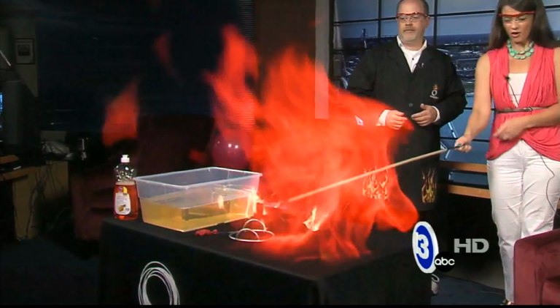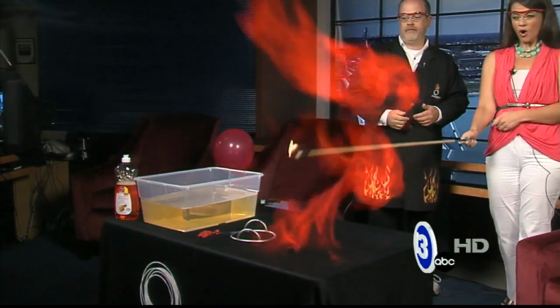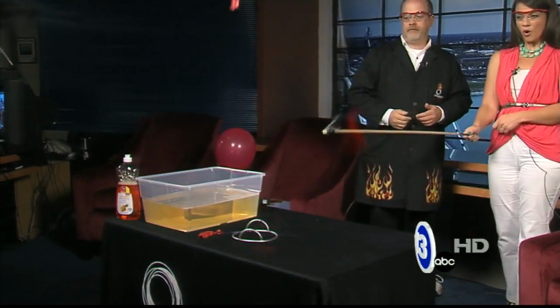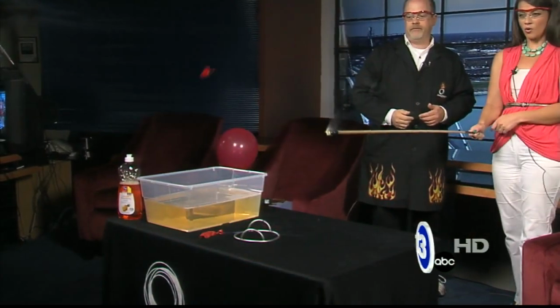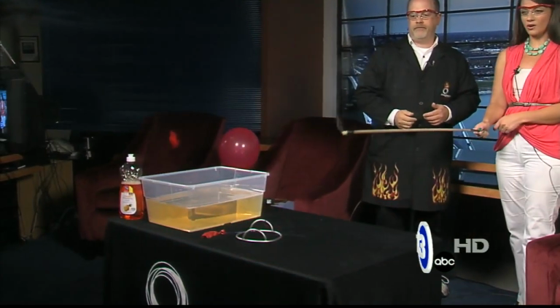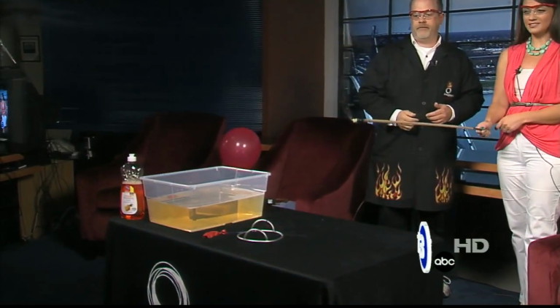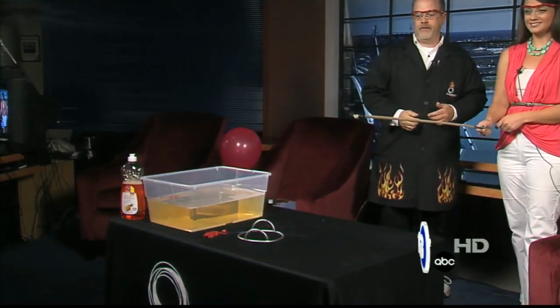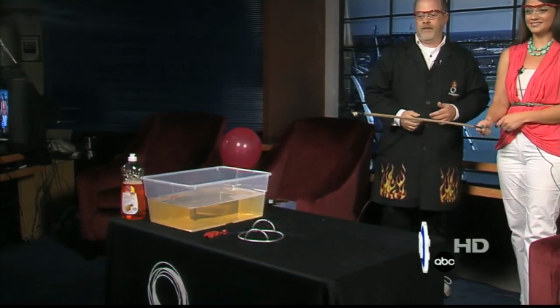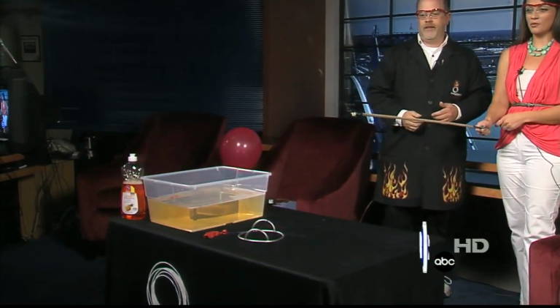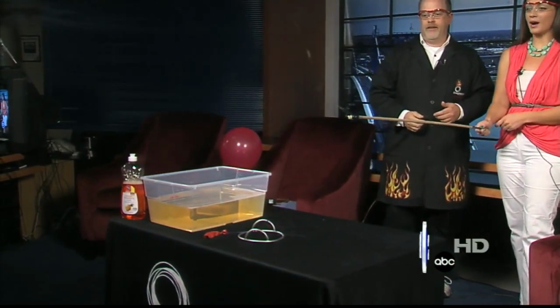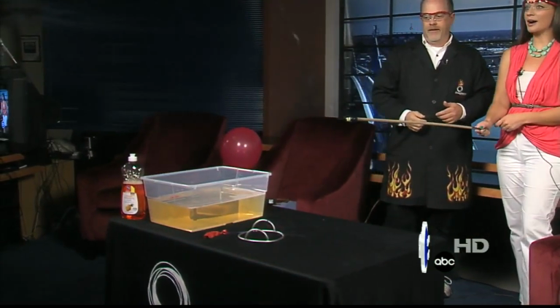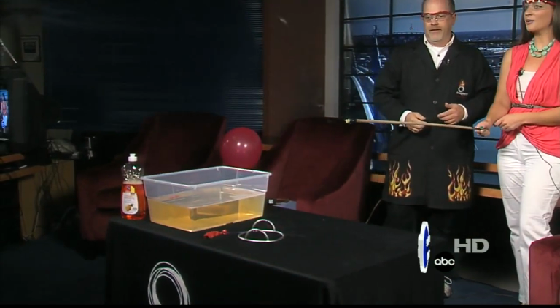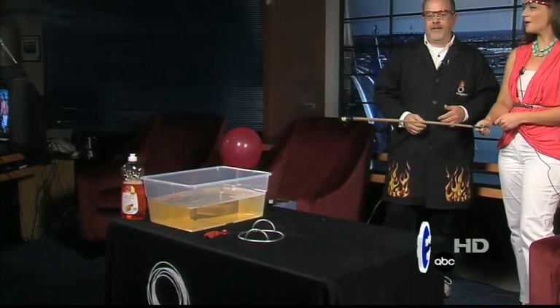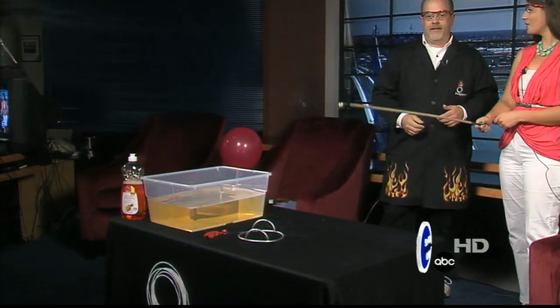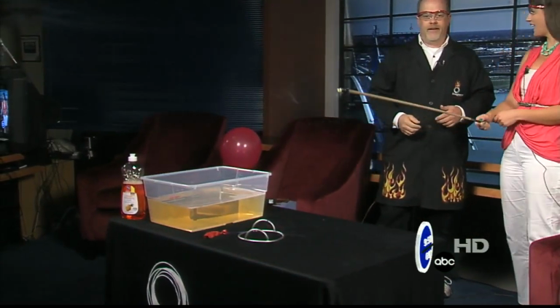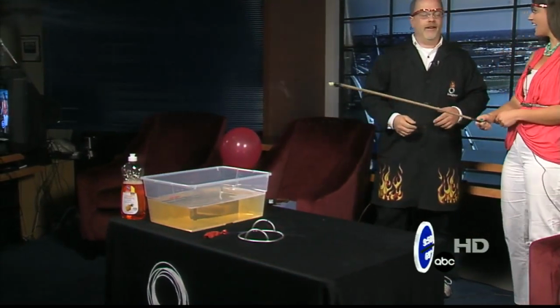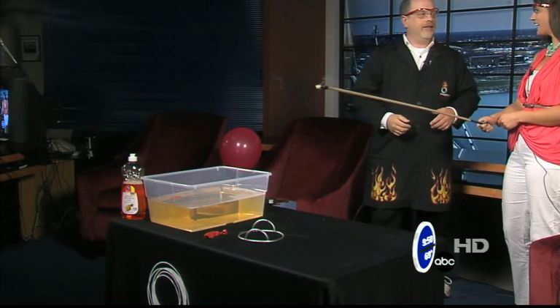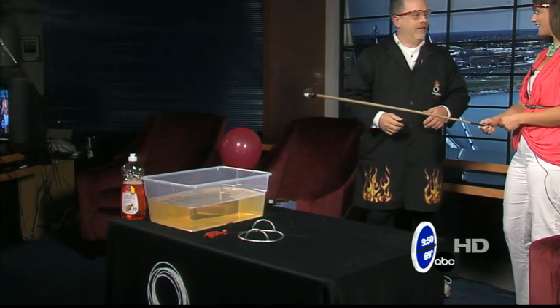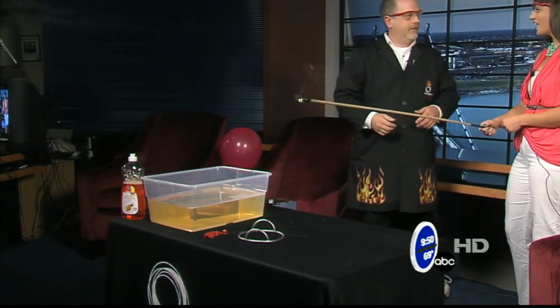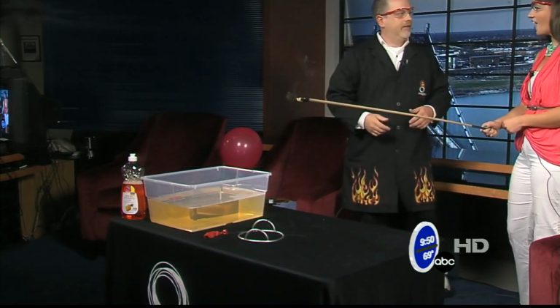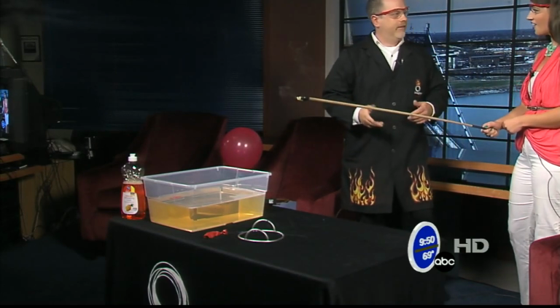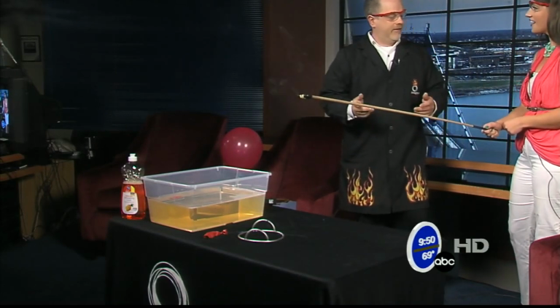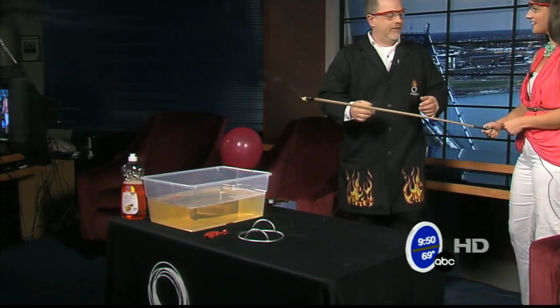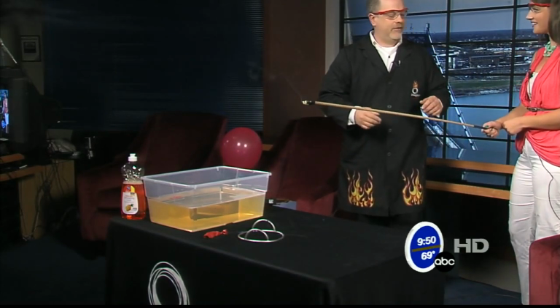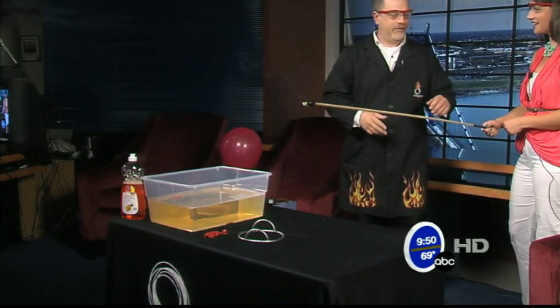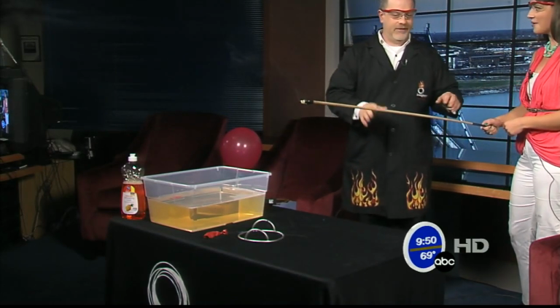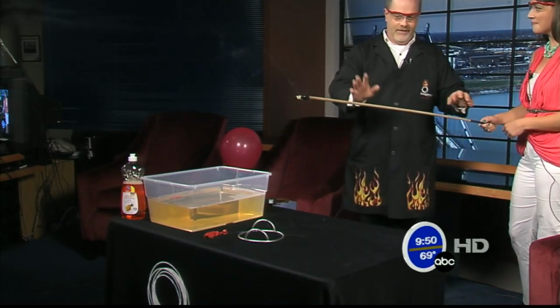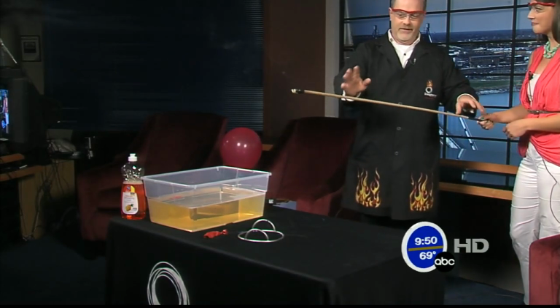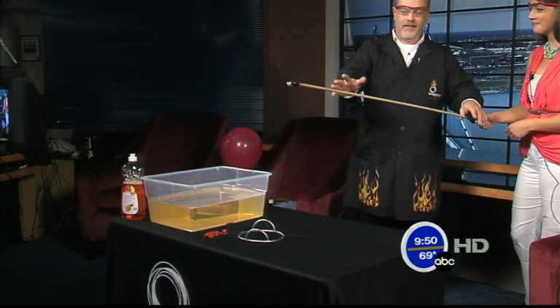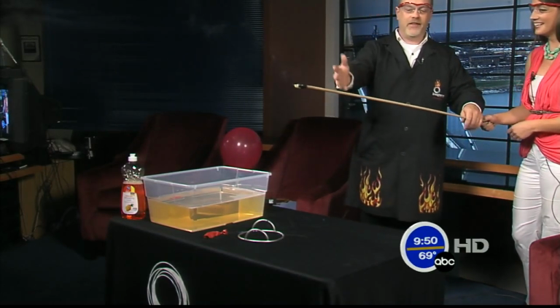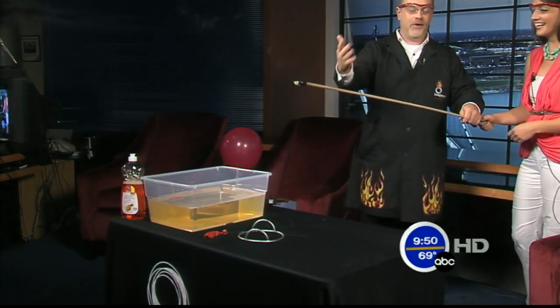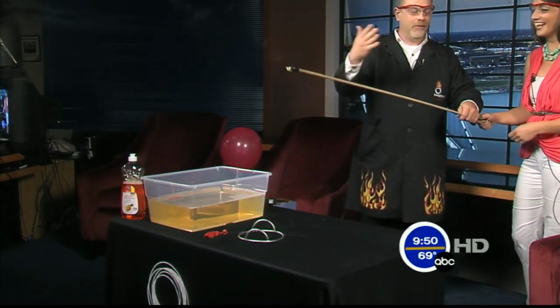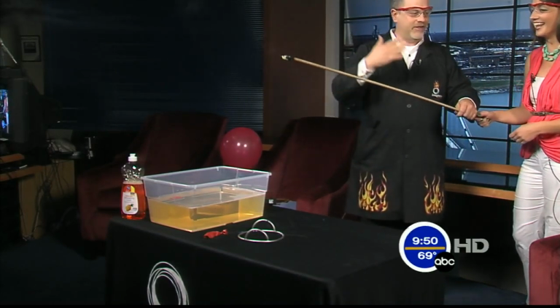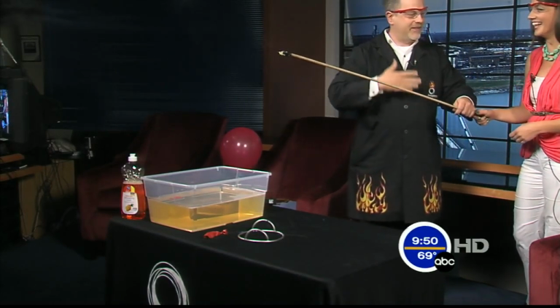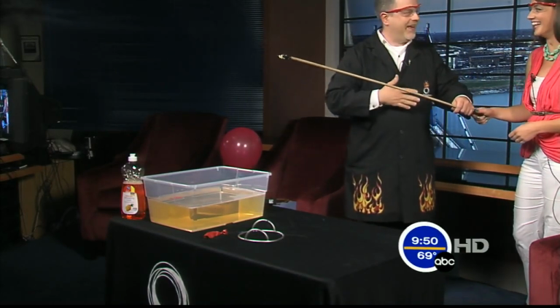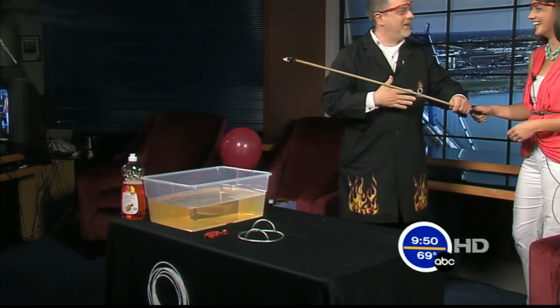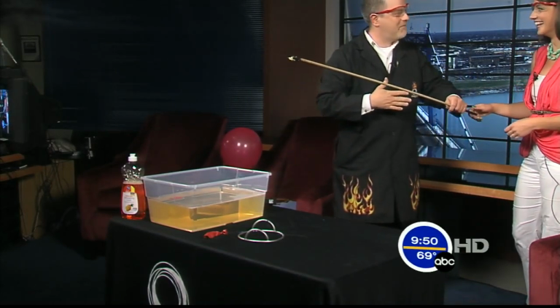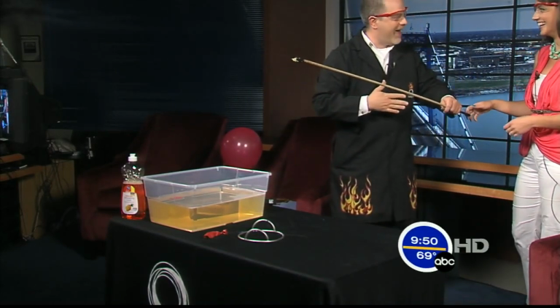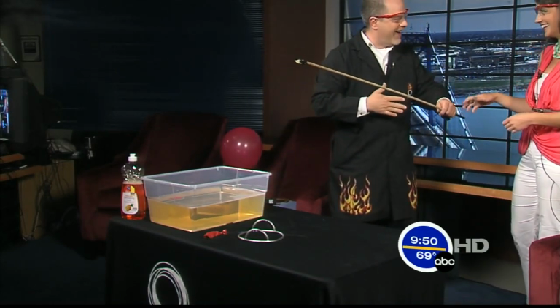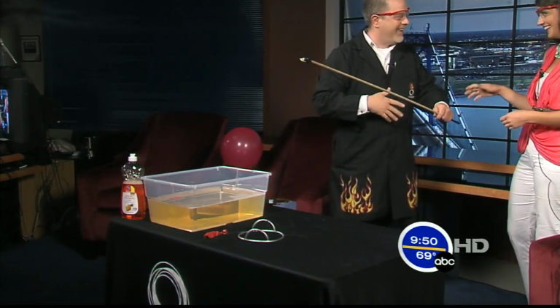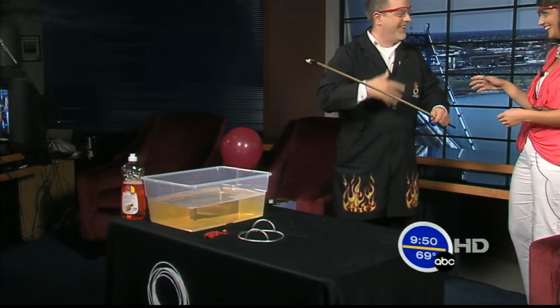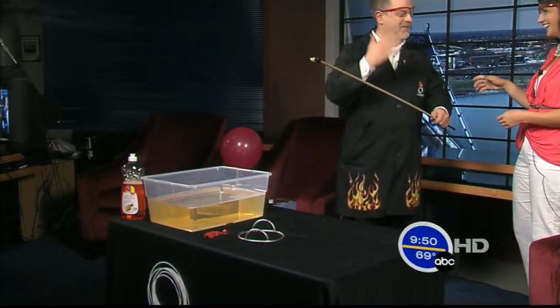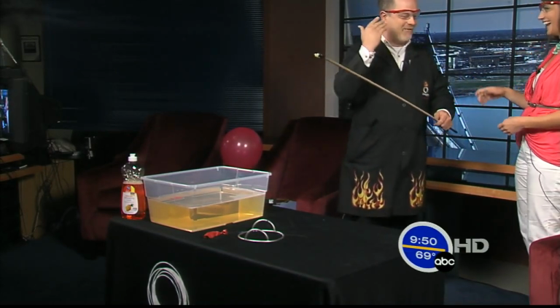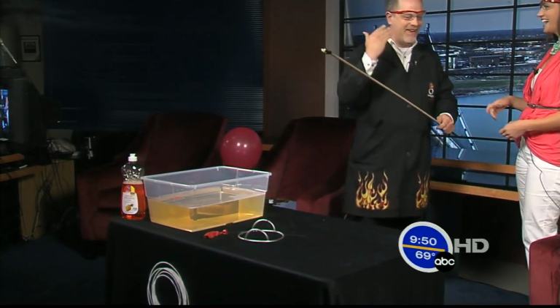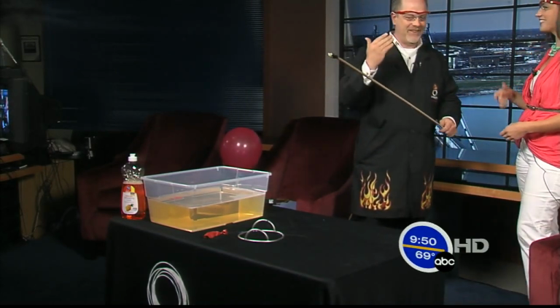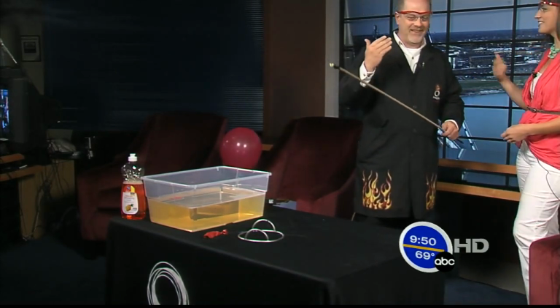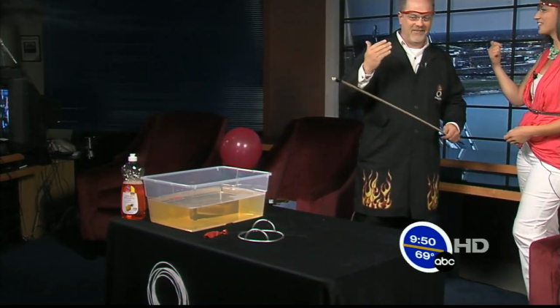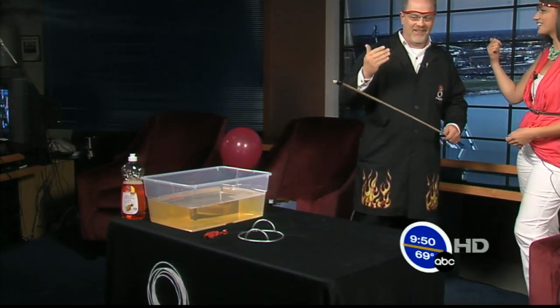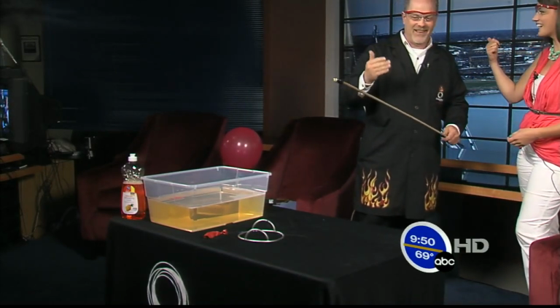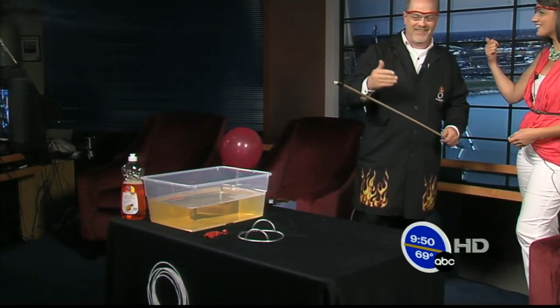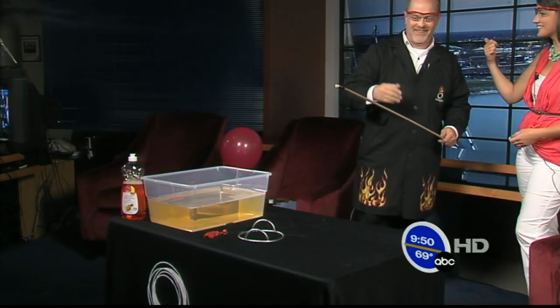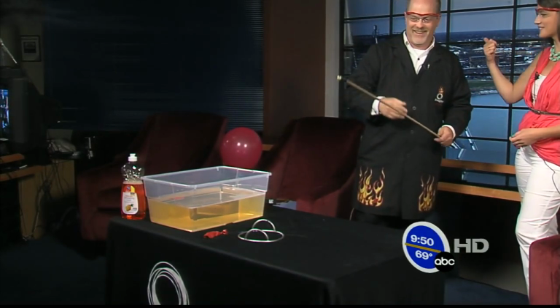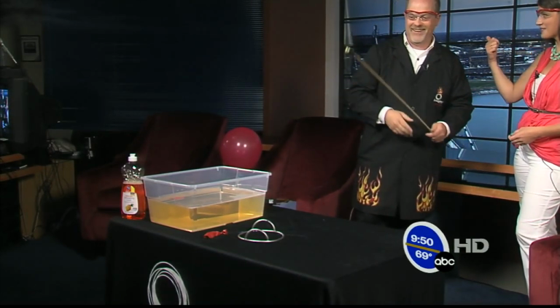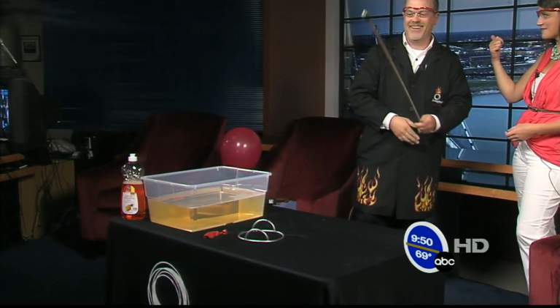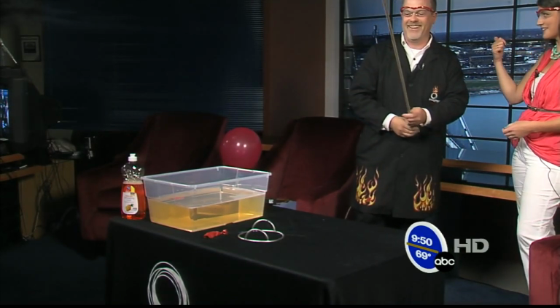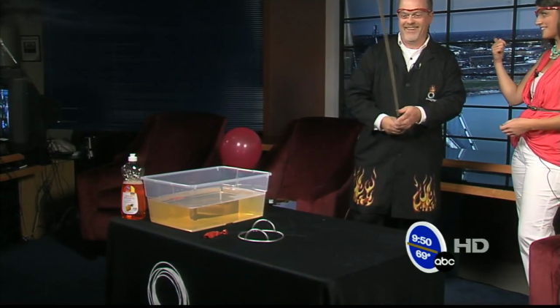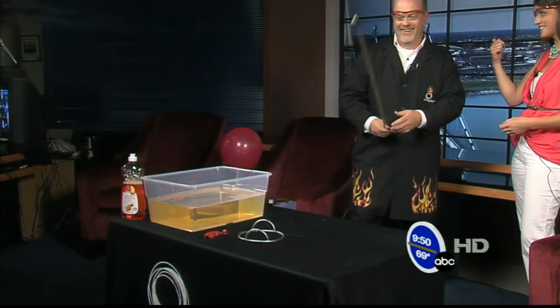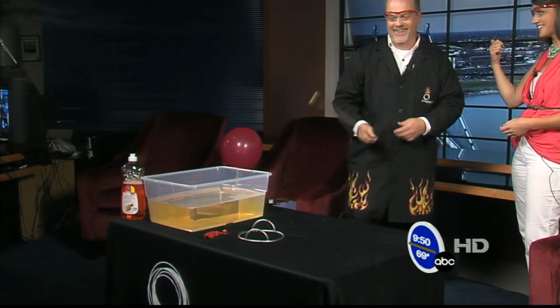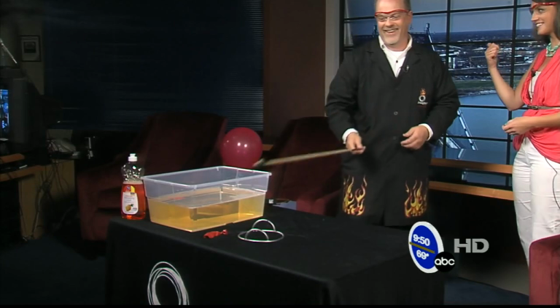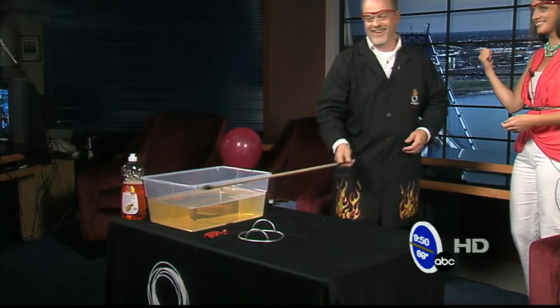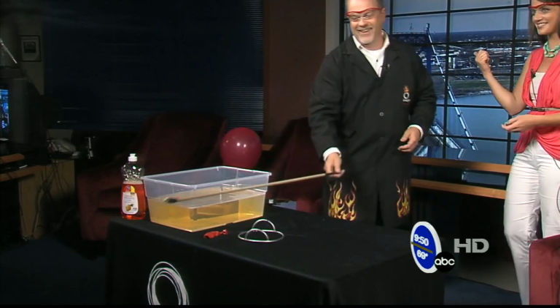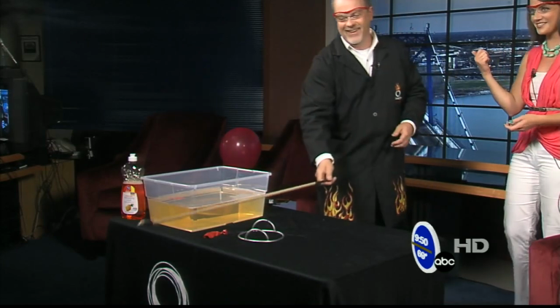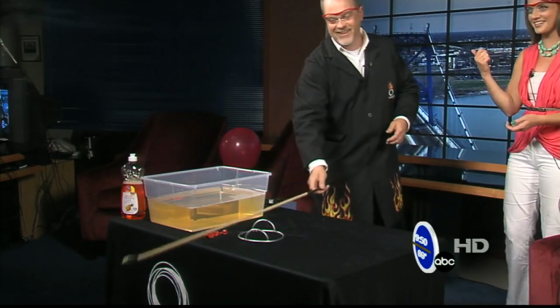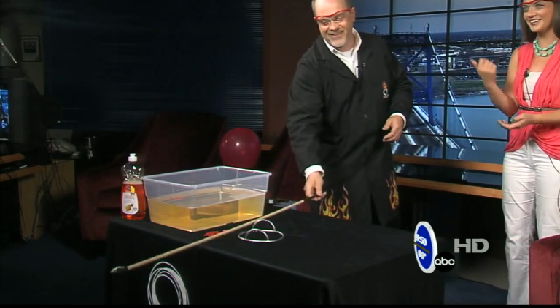Oh! Wow. Yep, that's why we're standing back. That's why we have the safety glasses on. I think you heard Kelly scream on the other side of the studio.